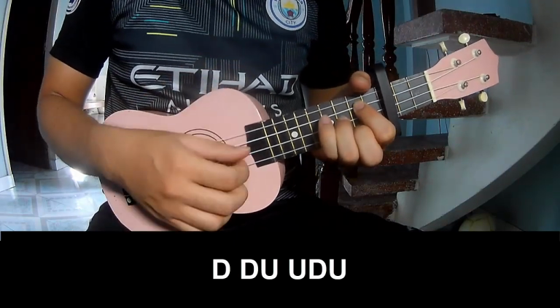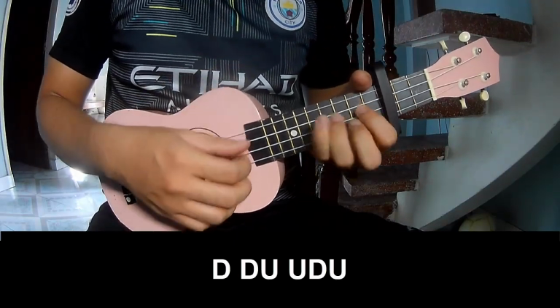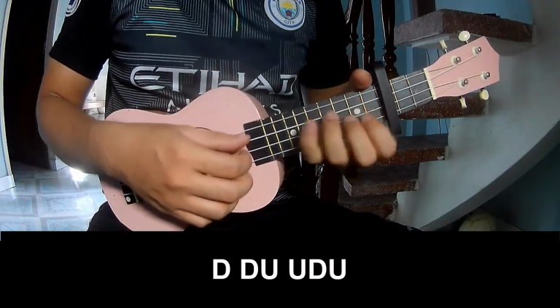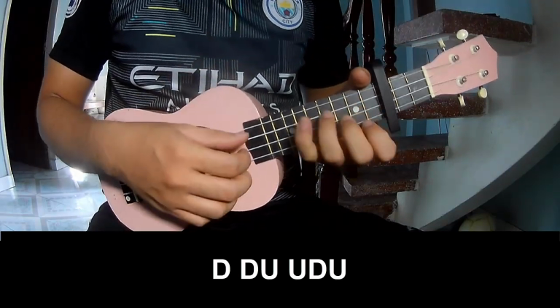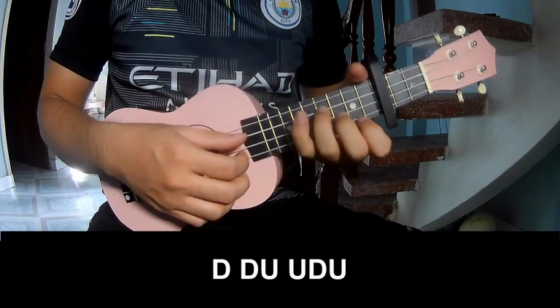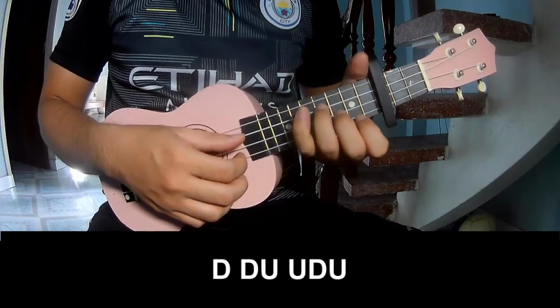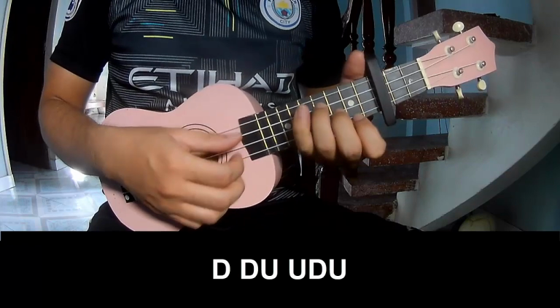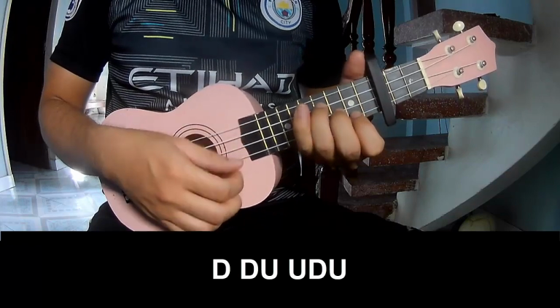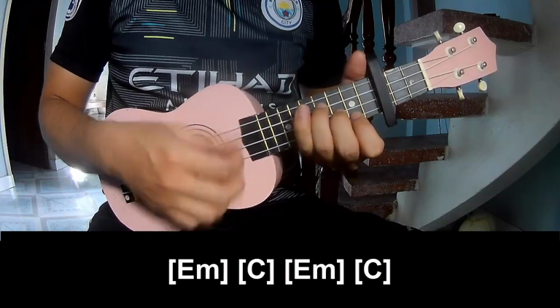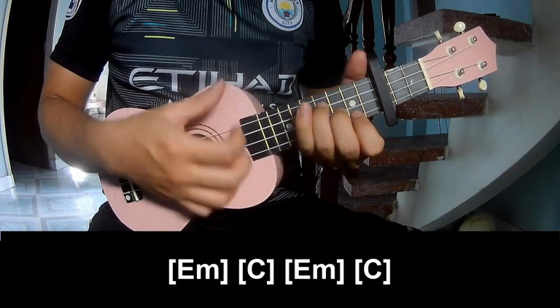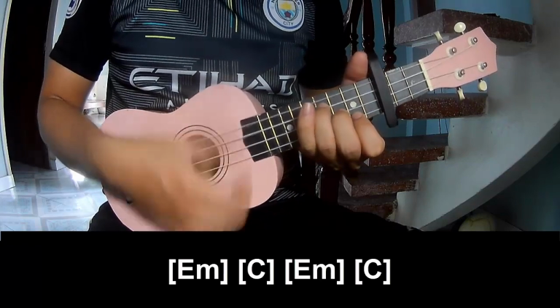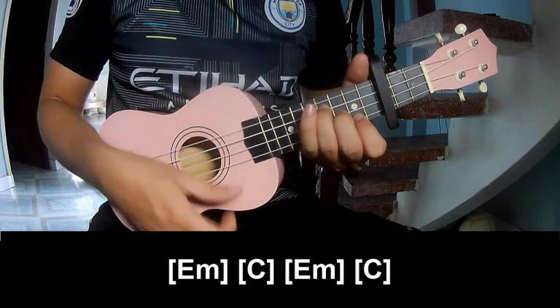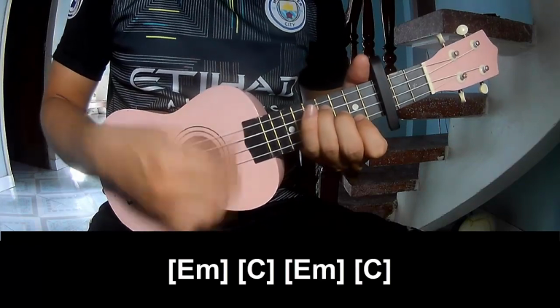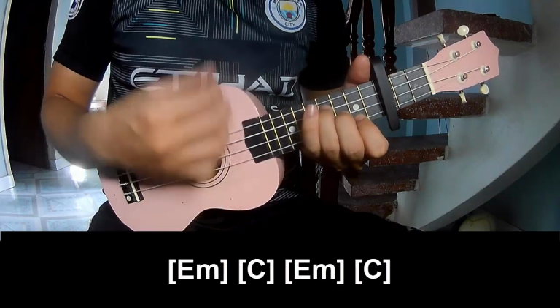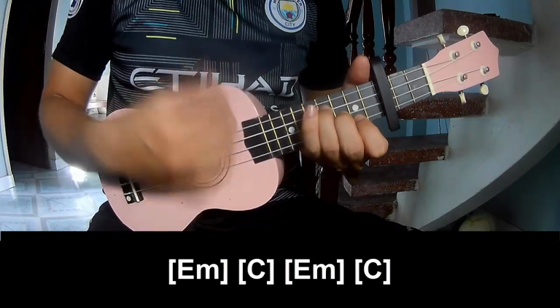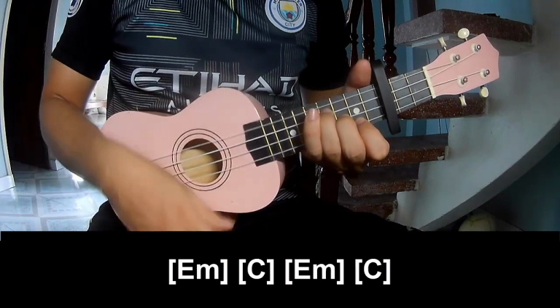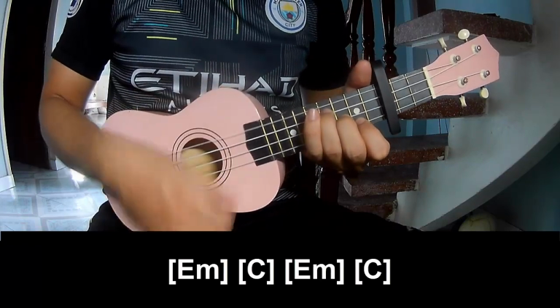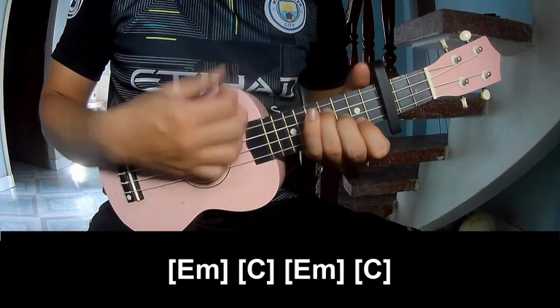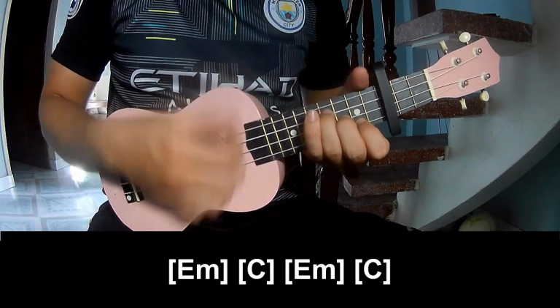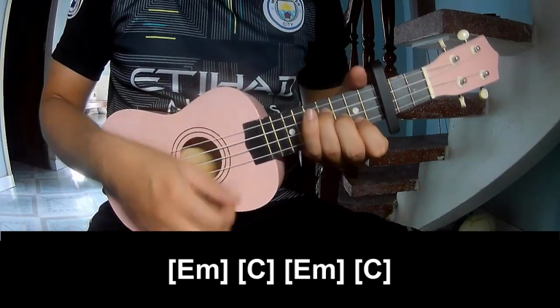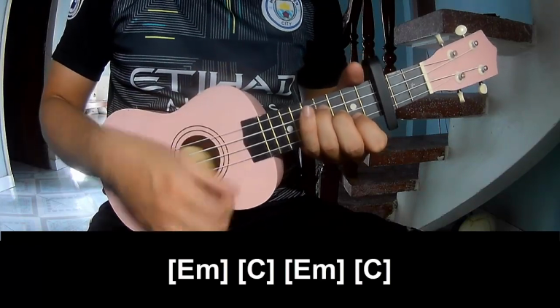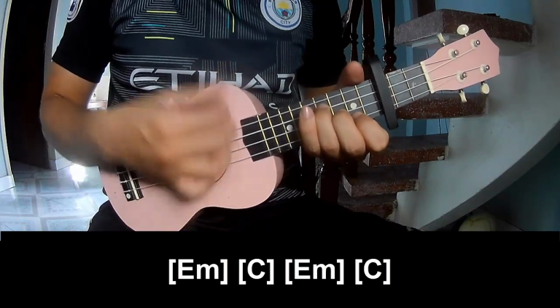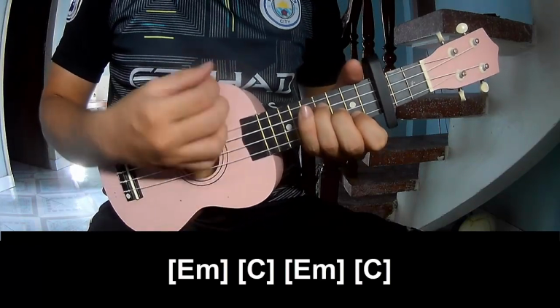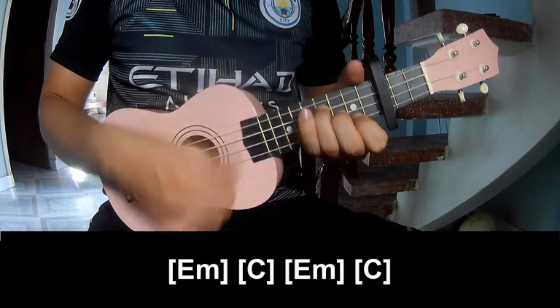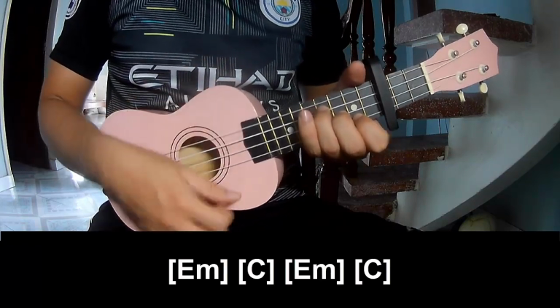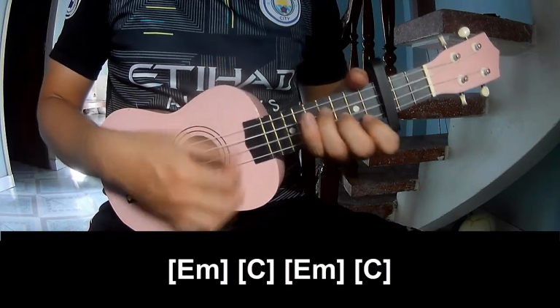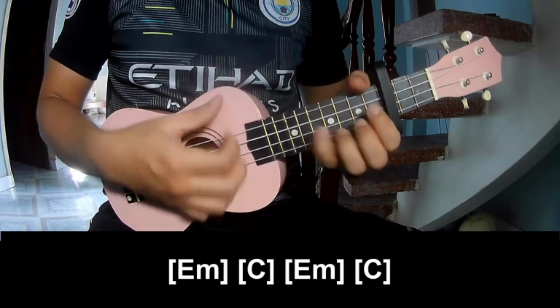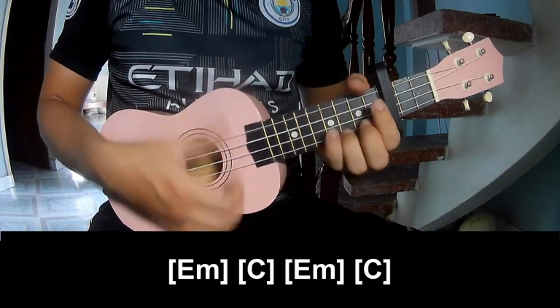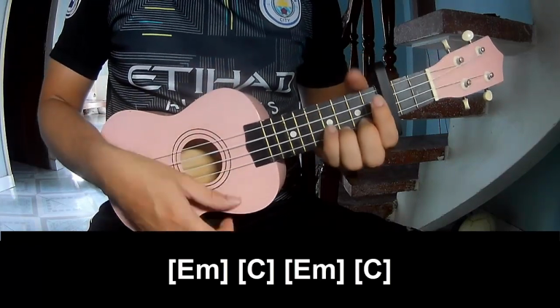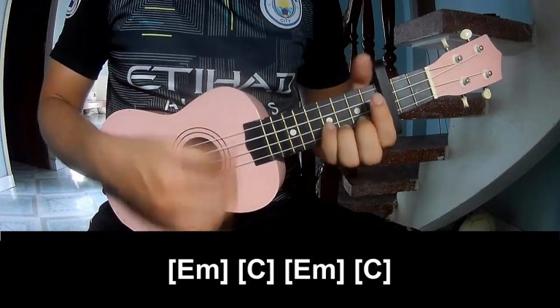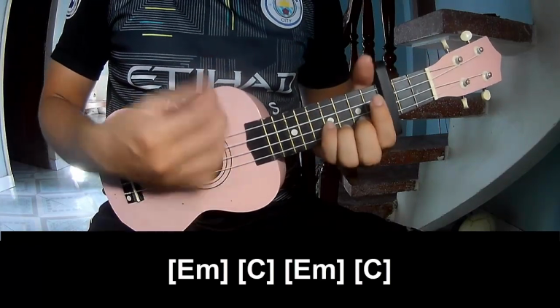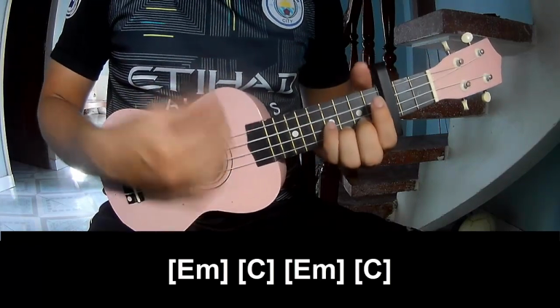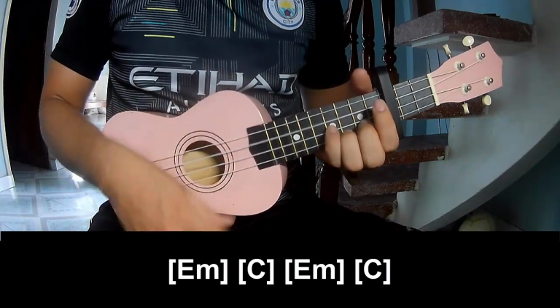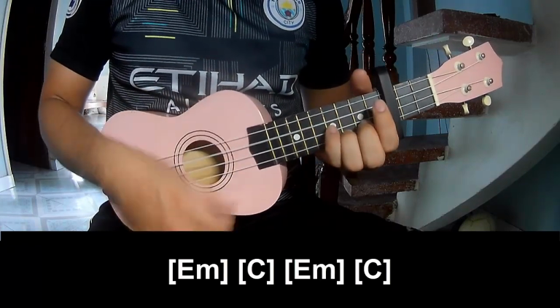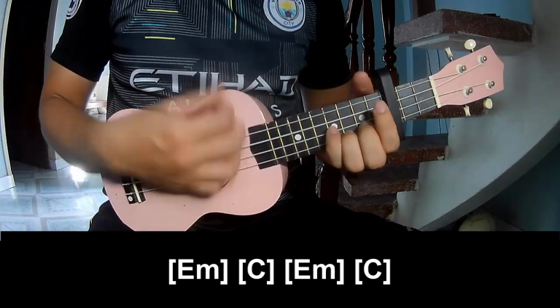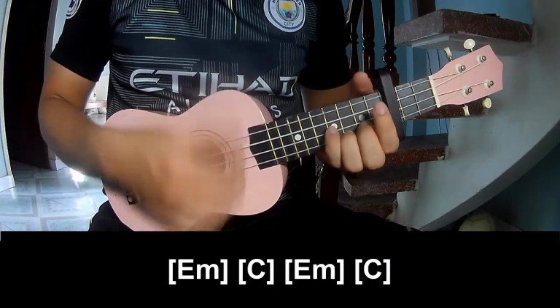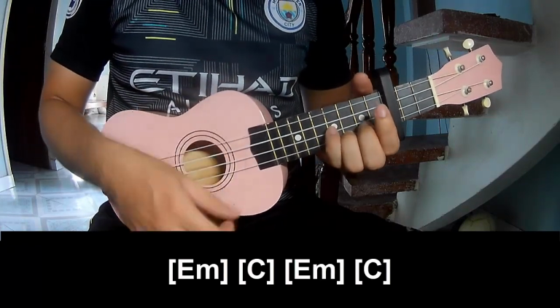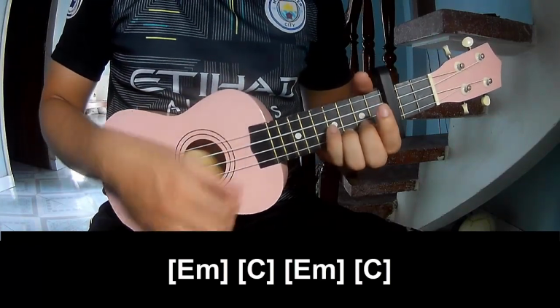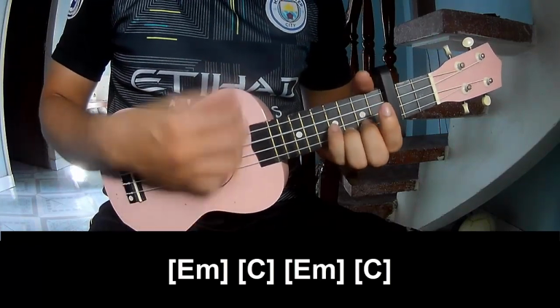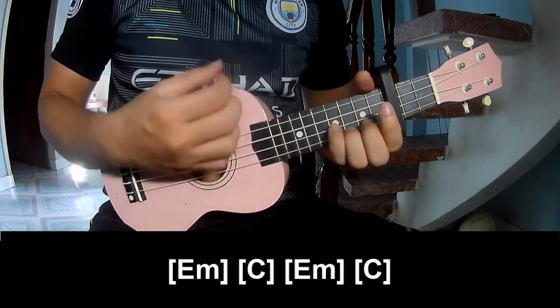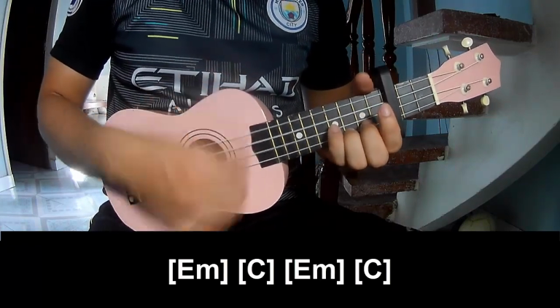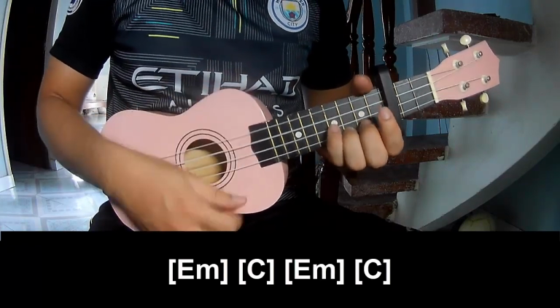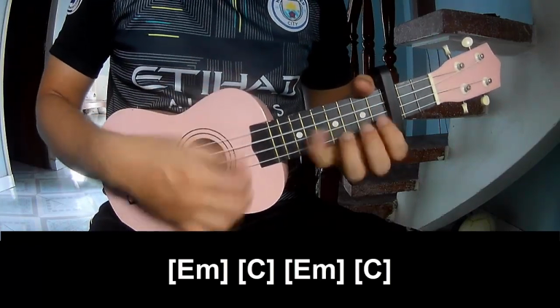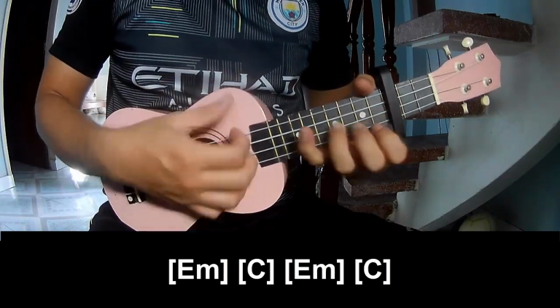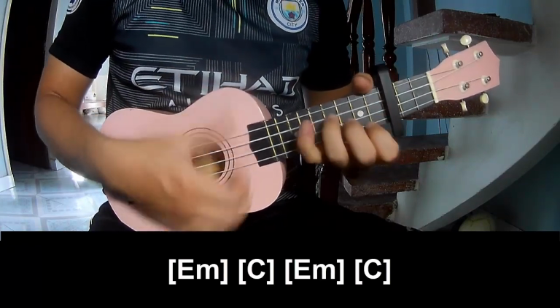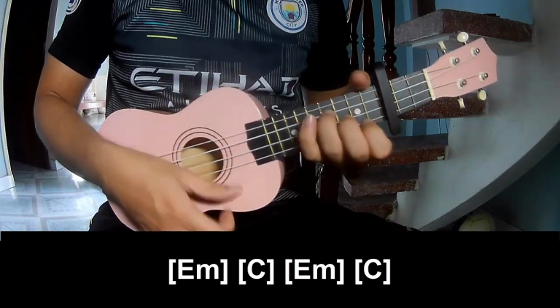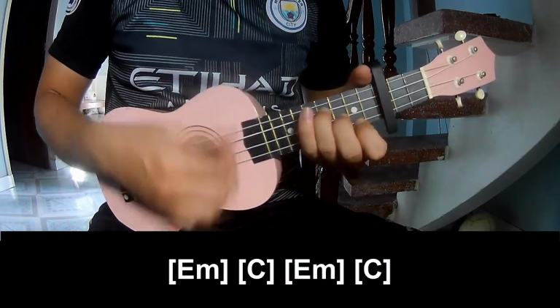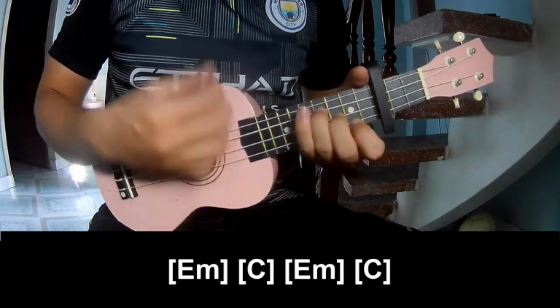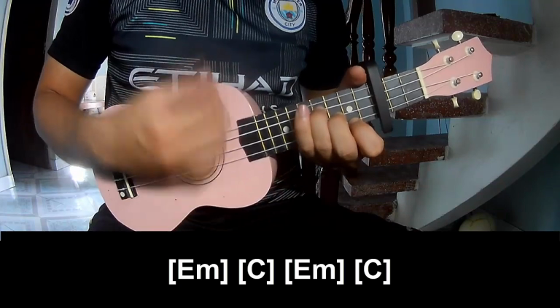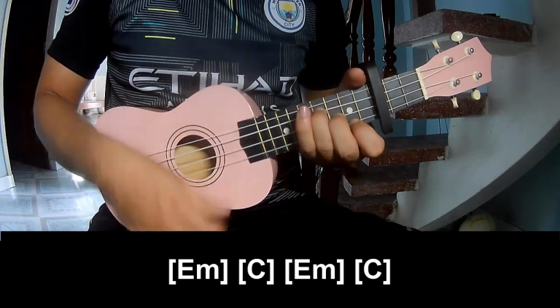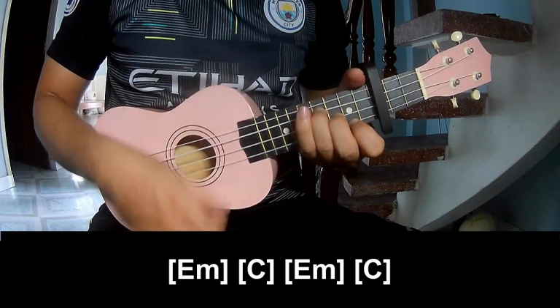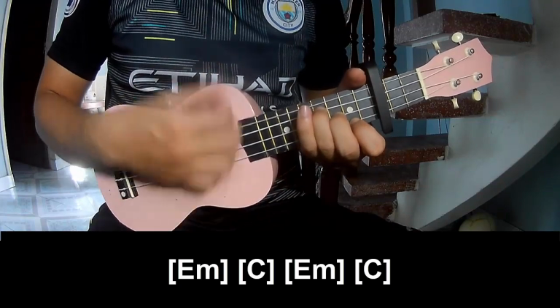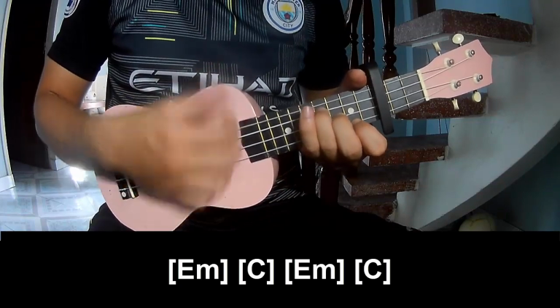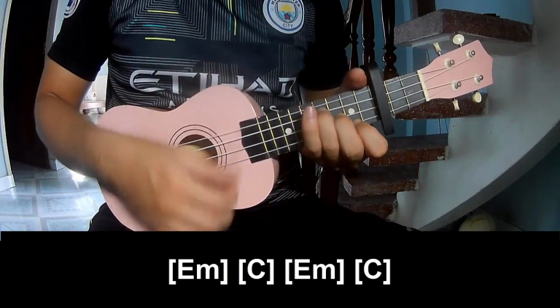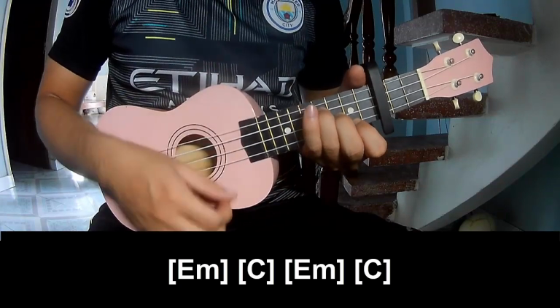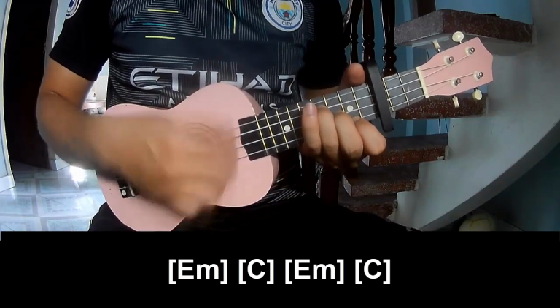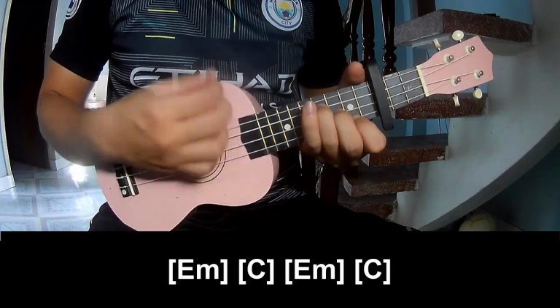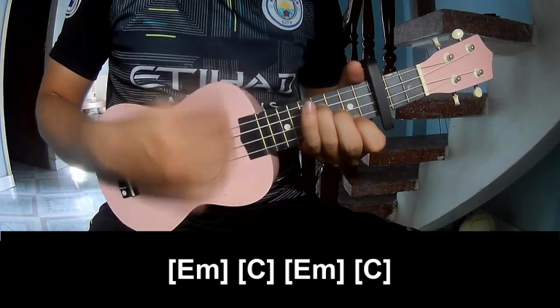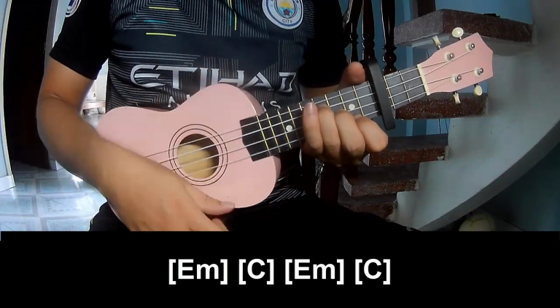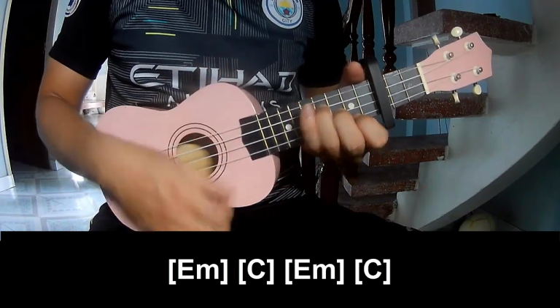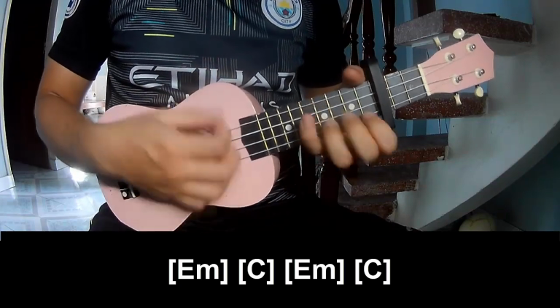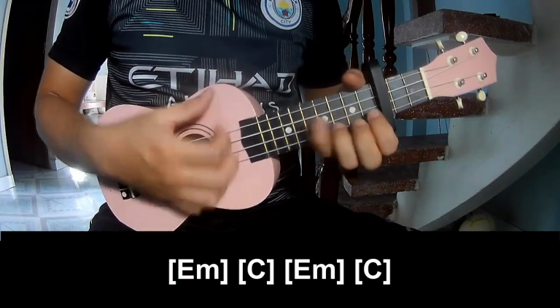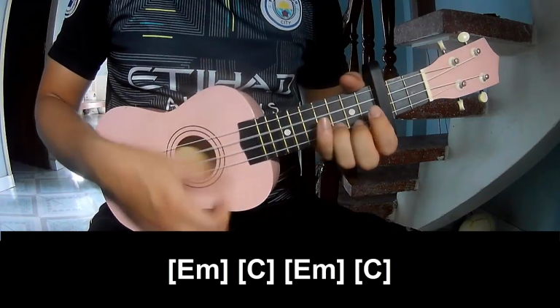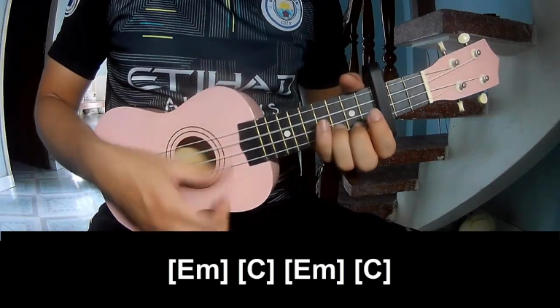And you play along: E minor, C, E minor, and C.